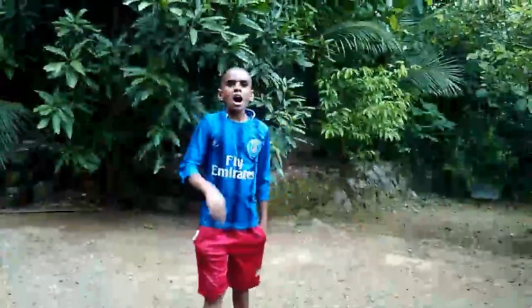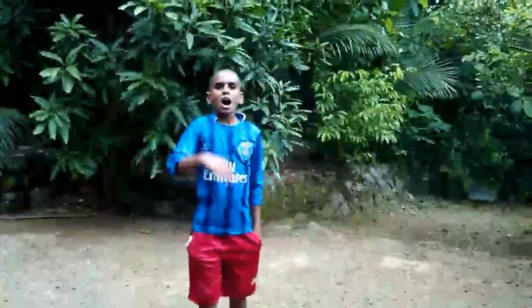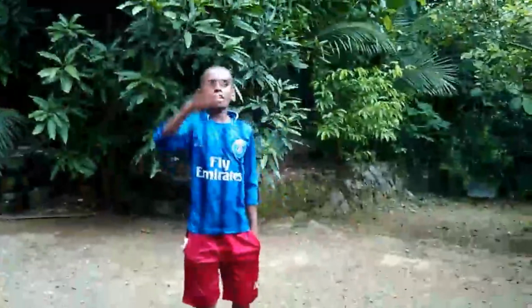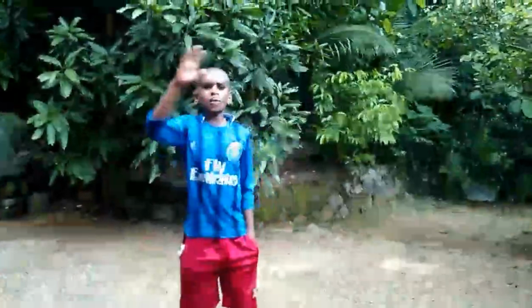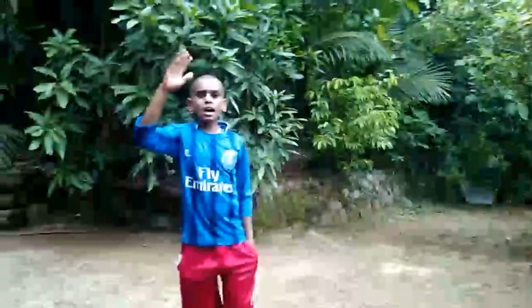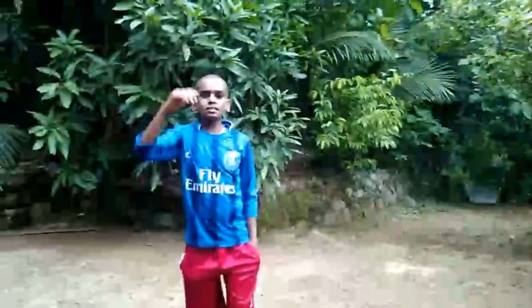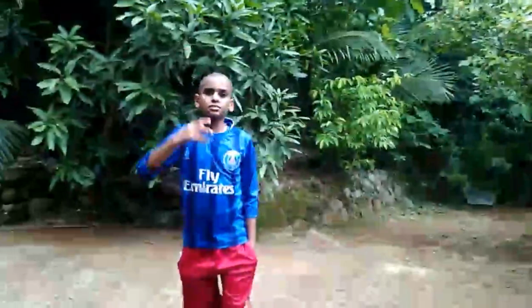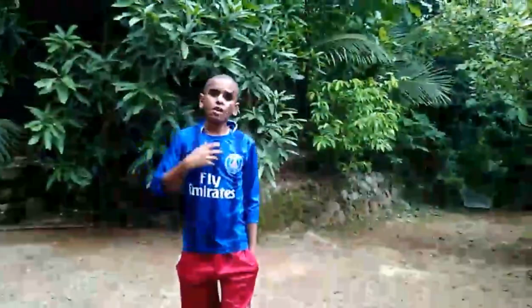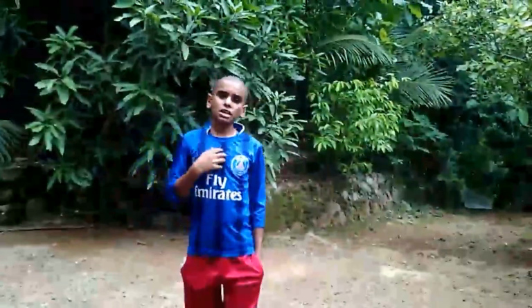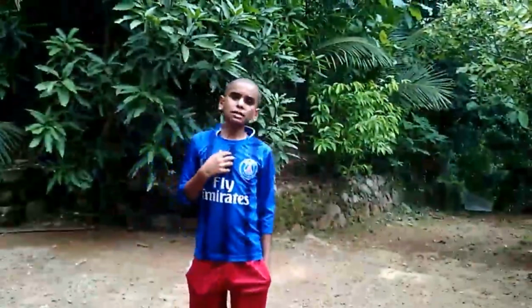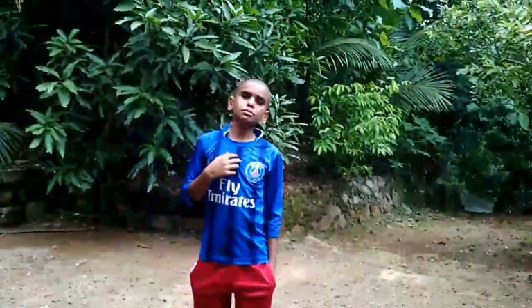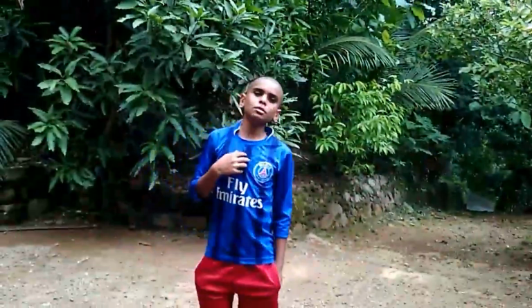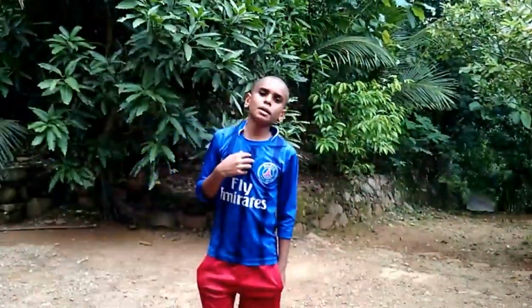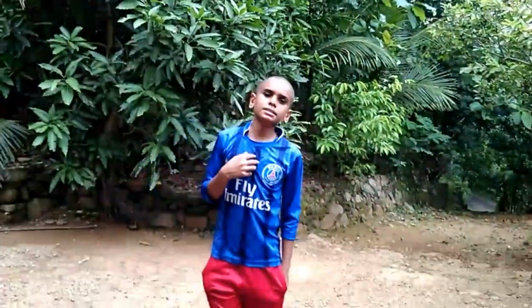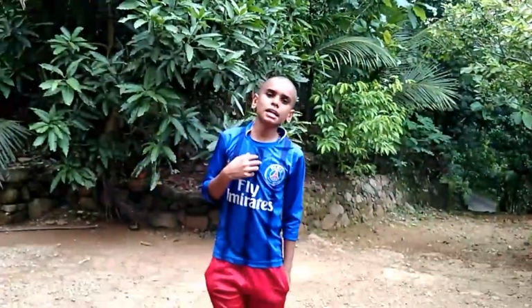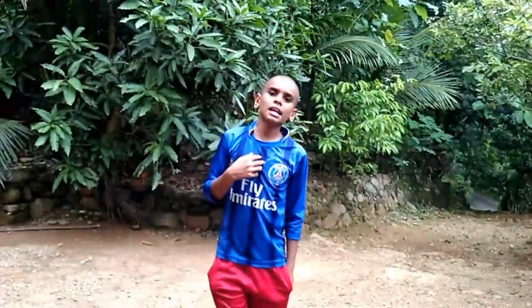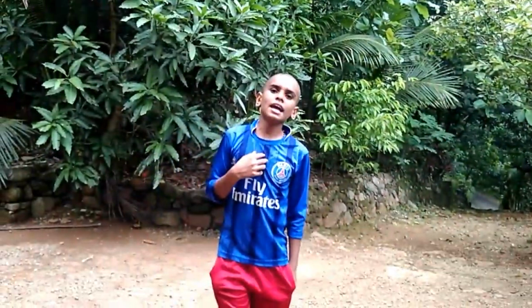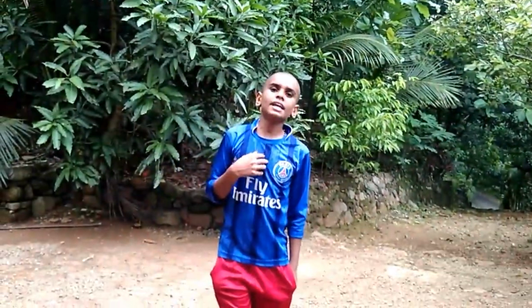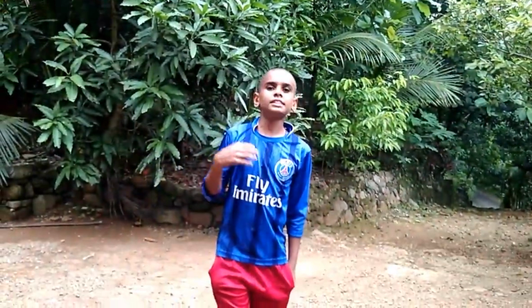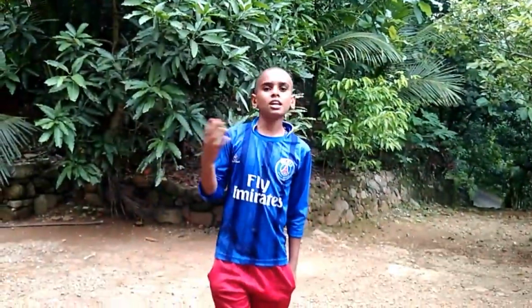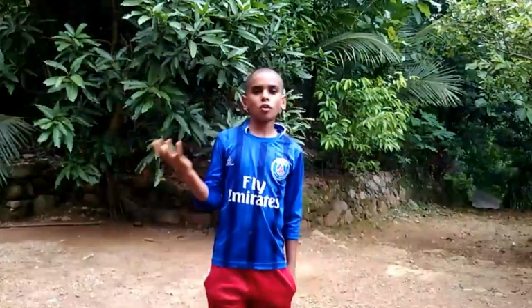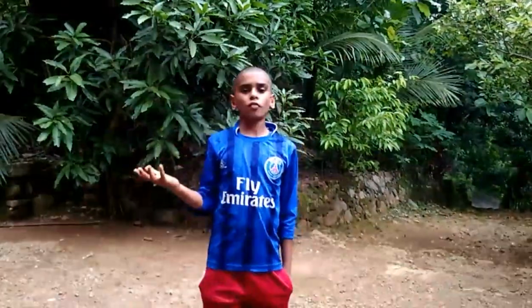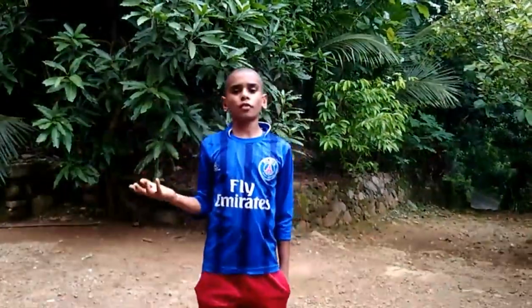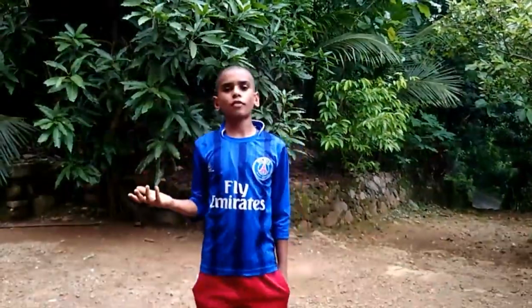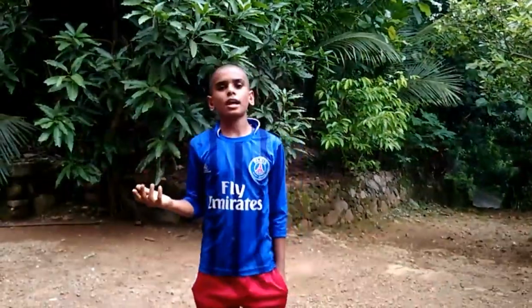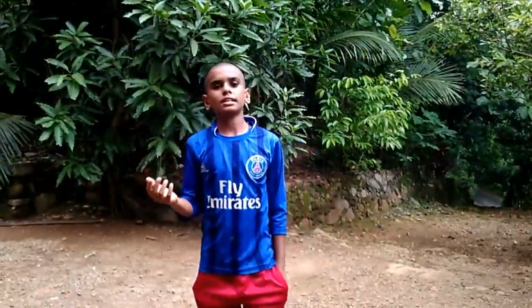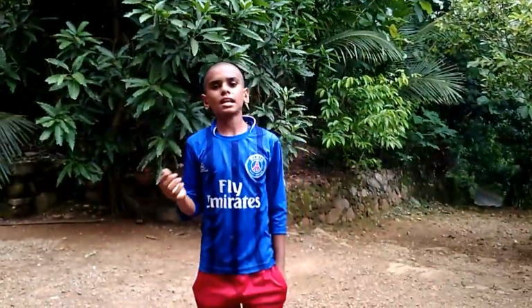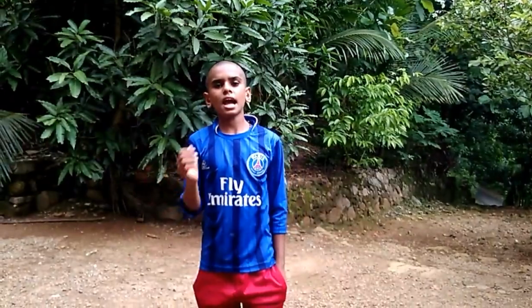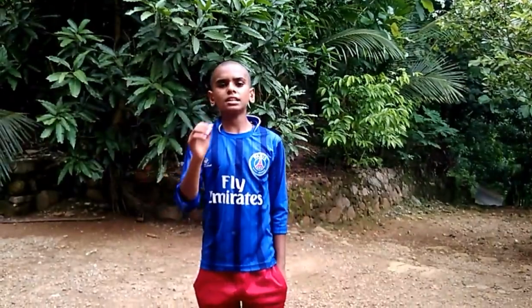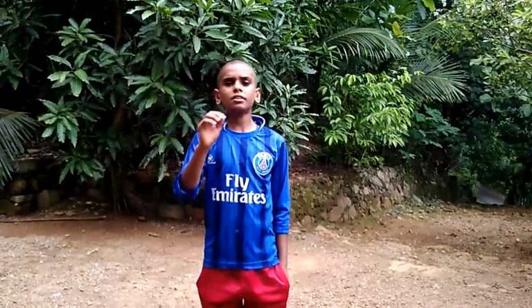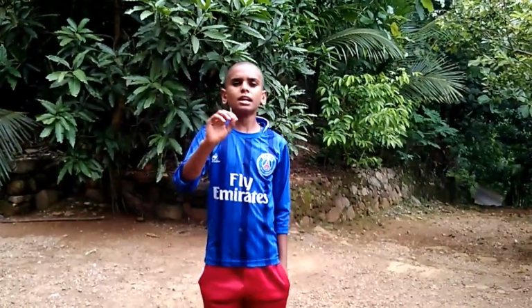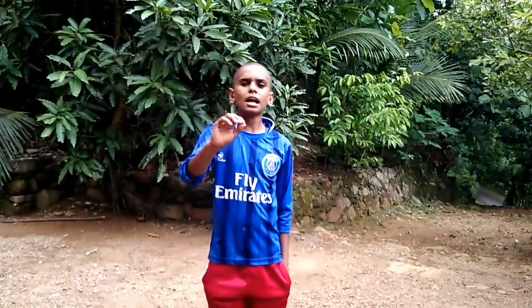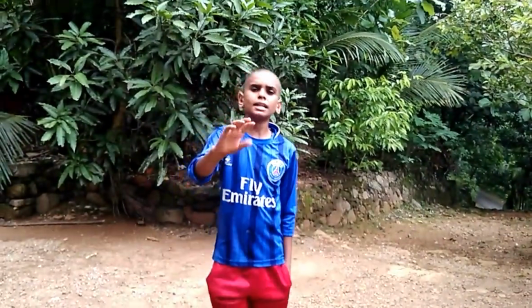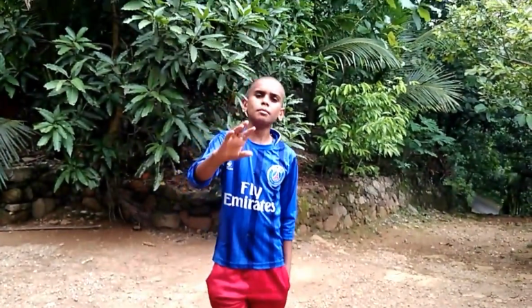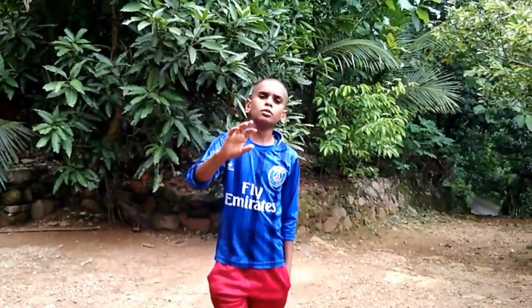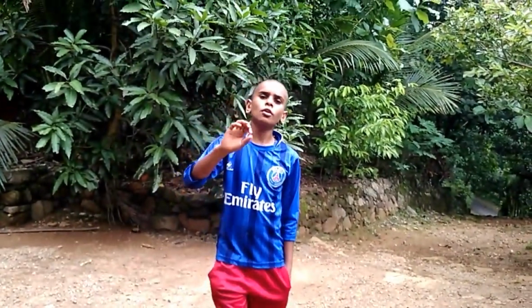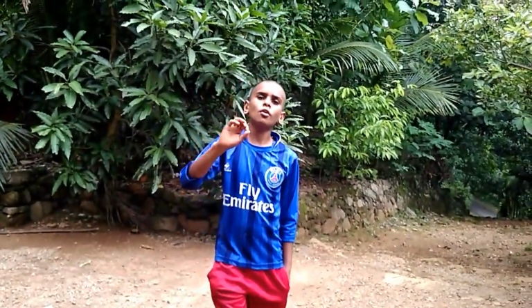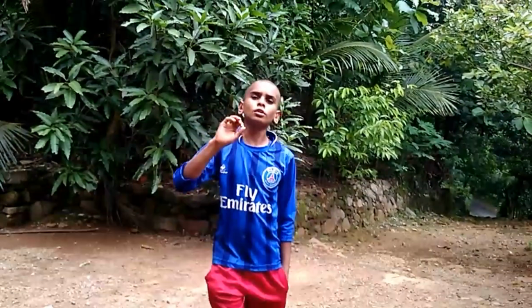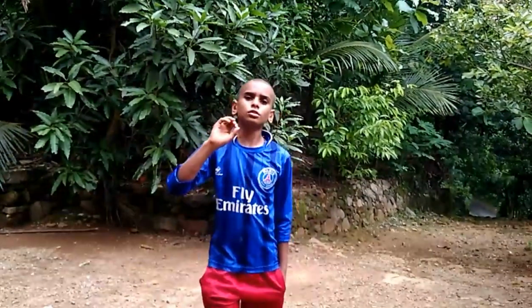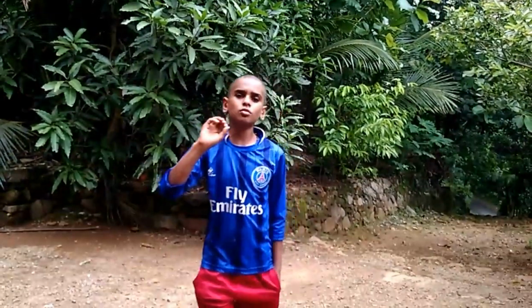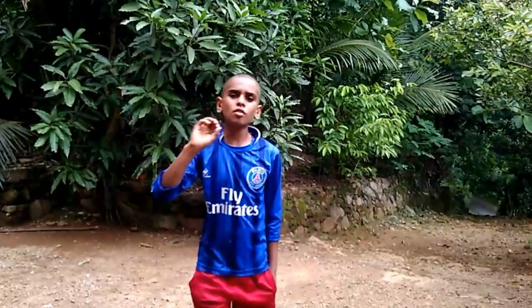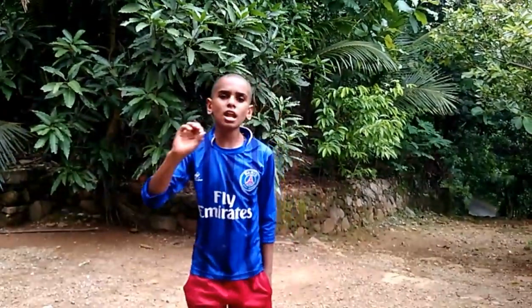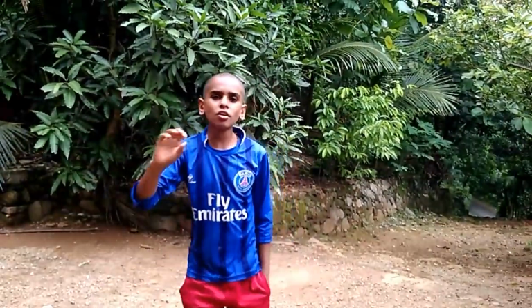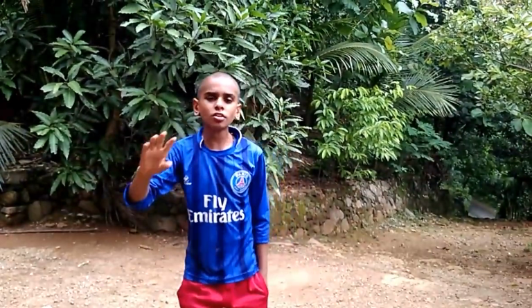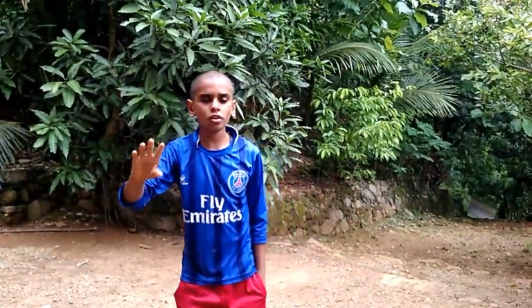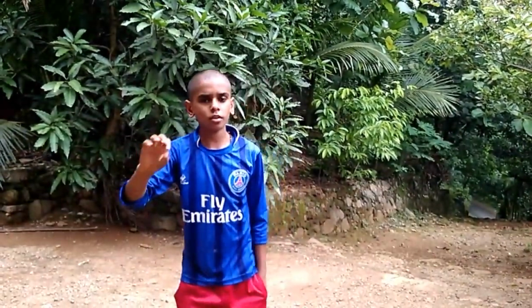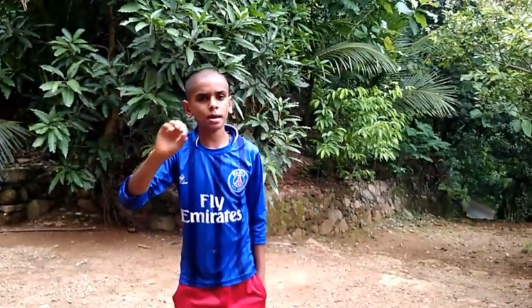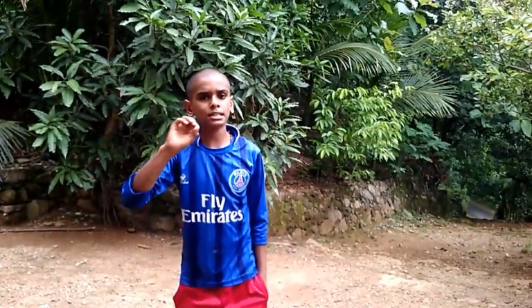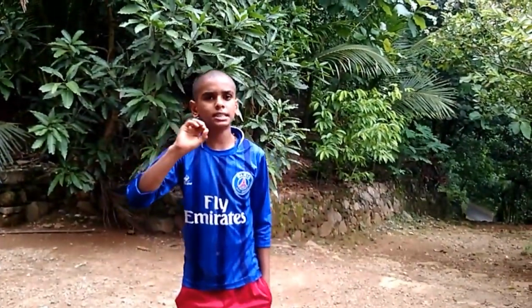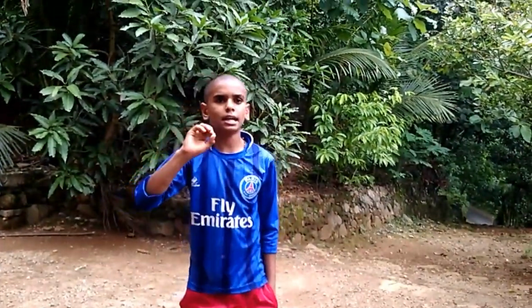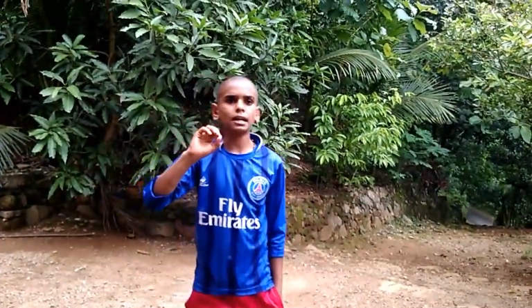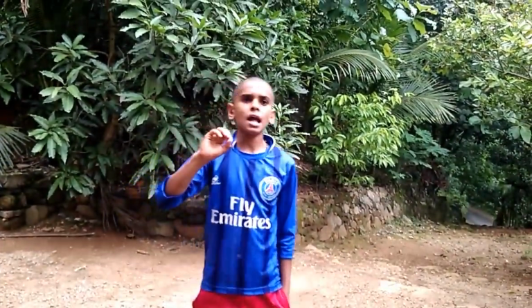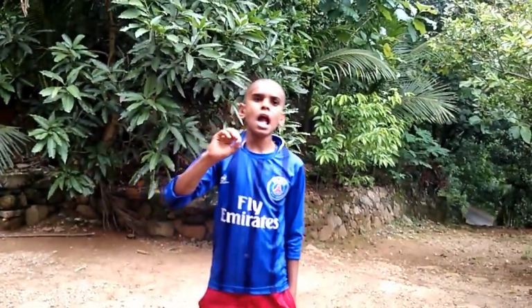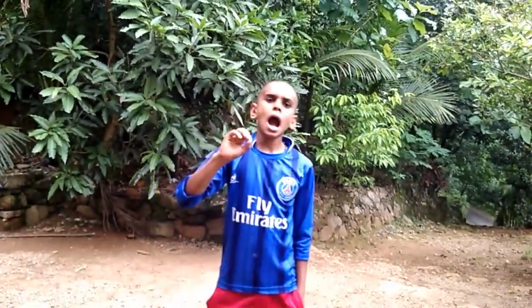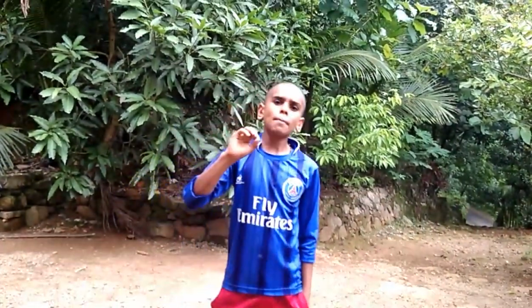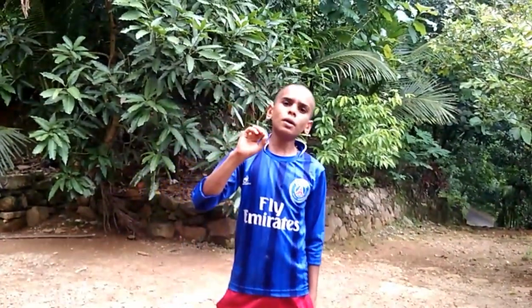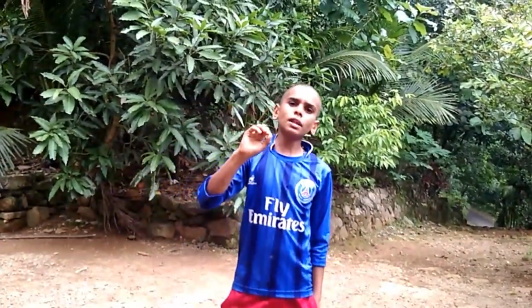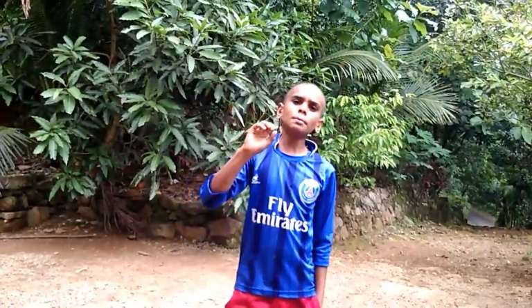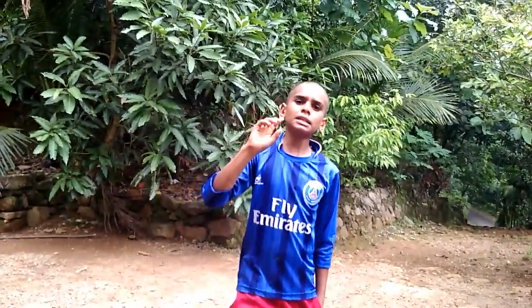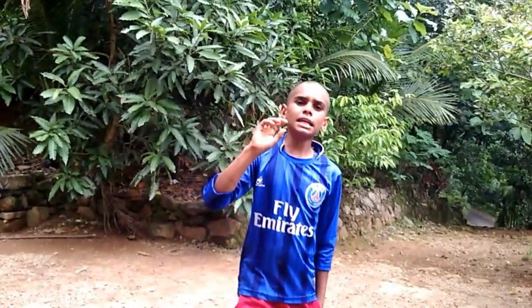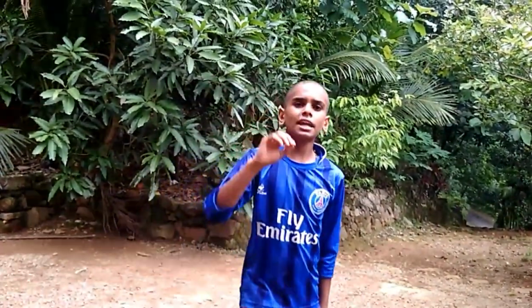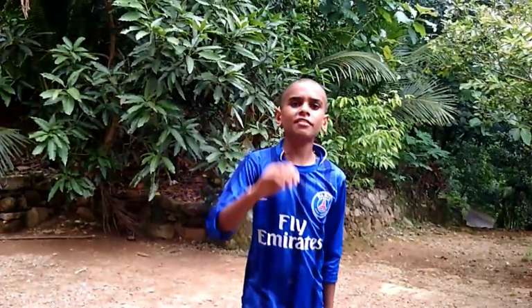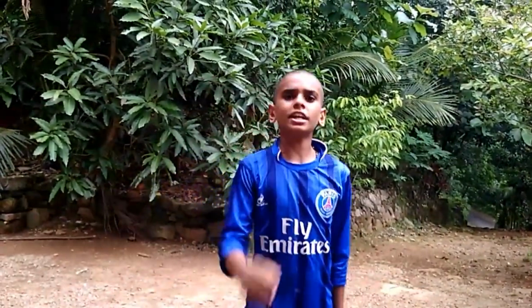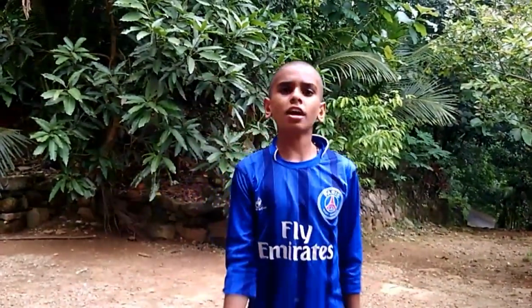Hello guys! Welcome to my channel, AJR Rock Free Fair. I am going to show you a video.